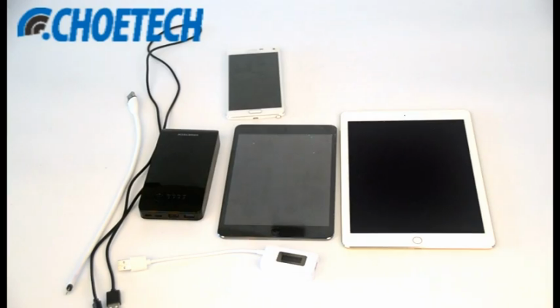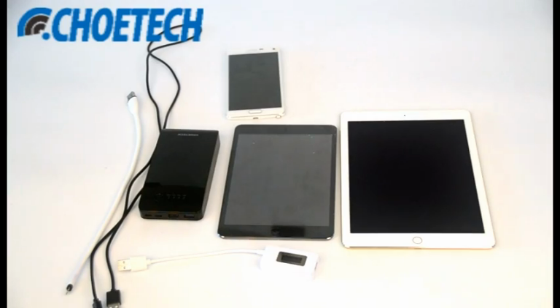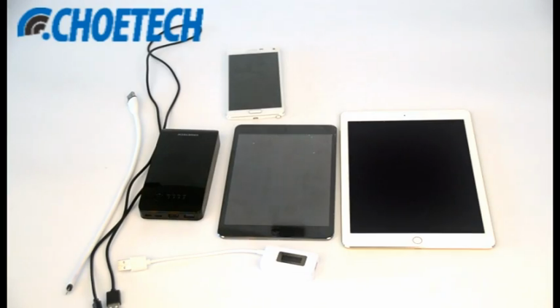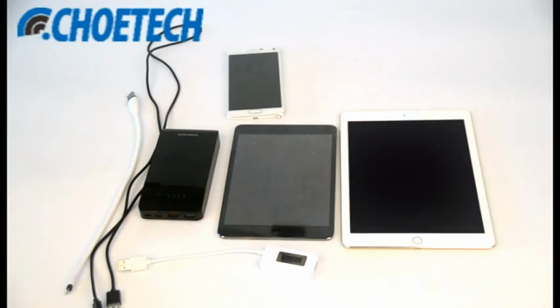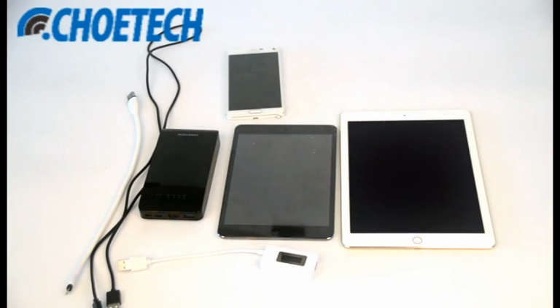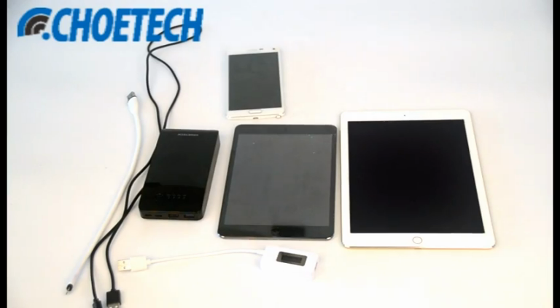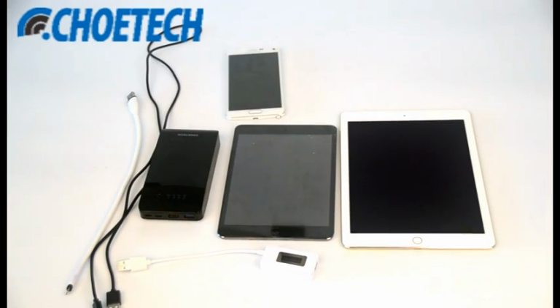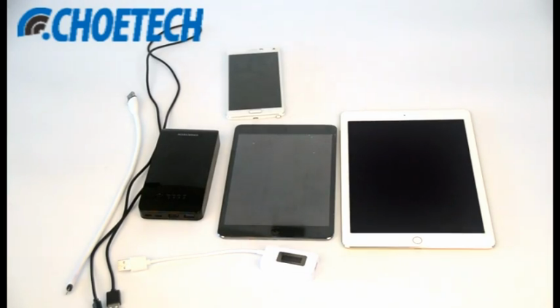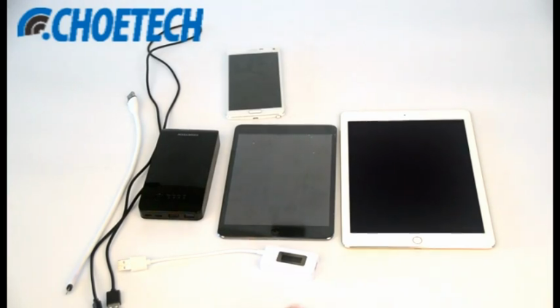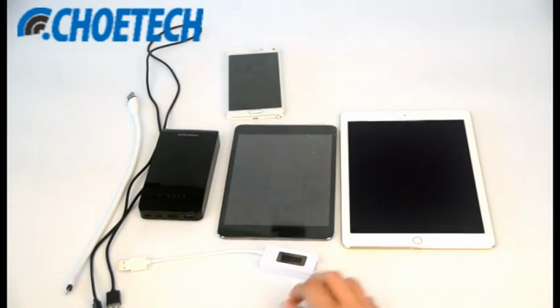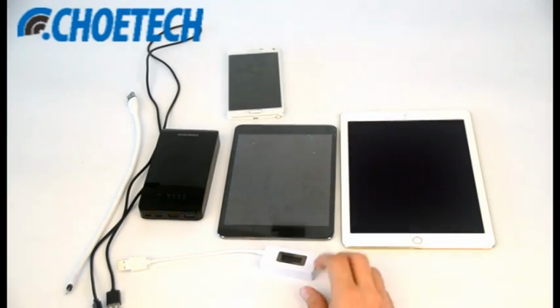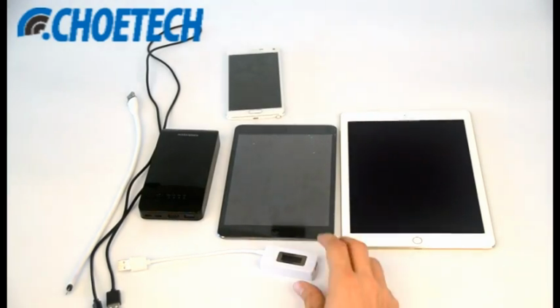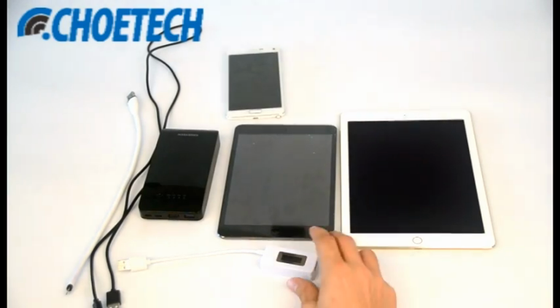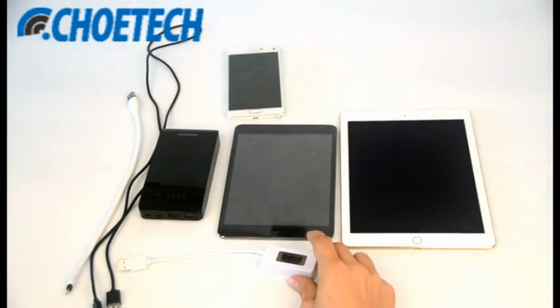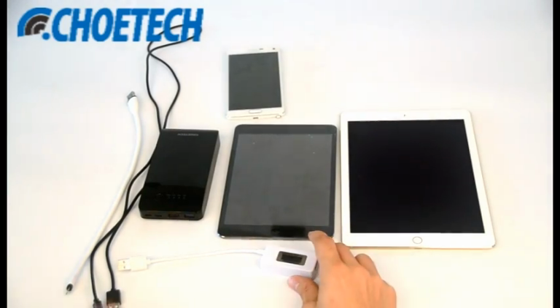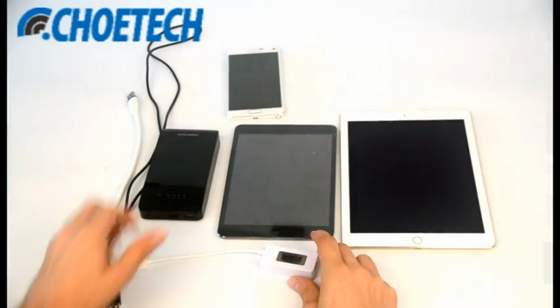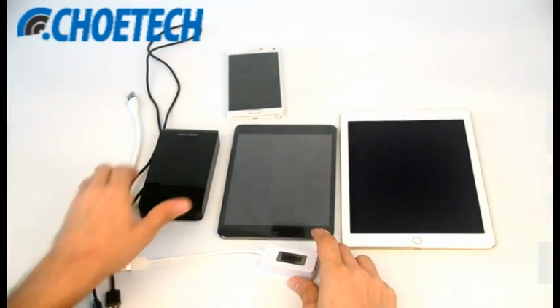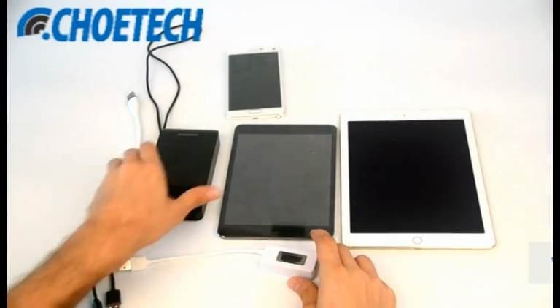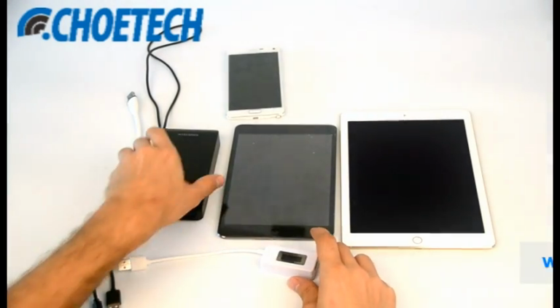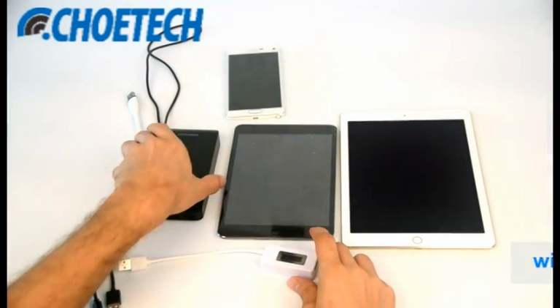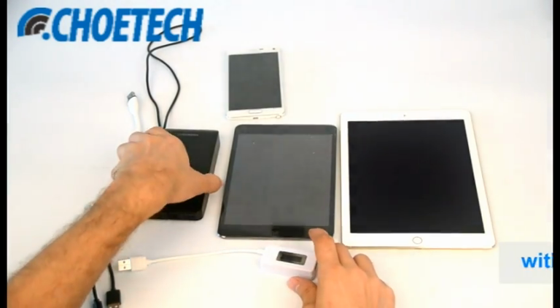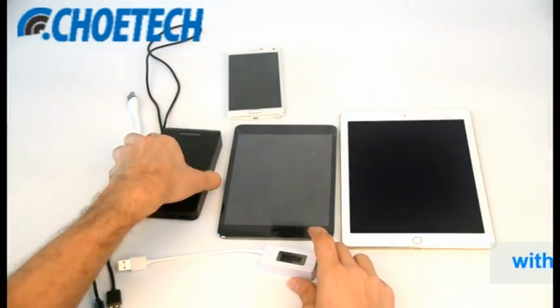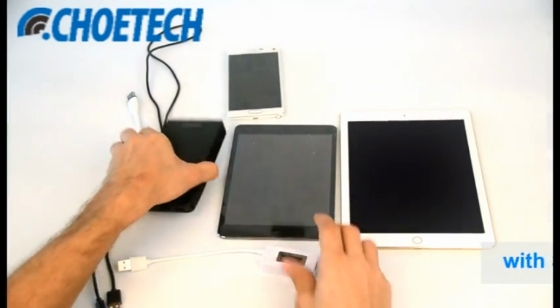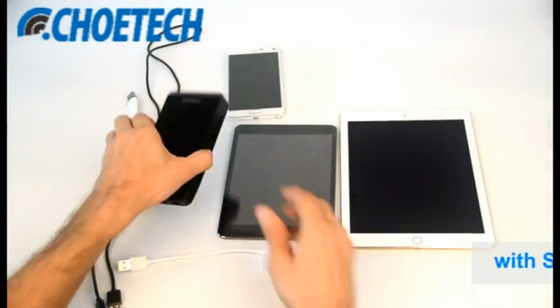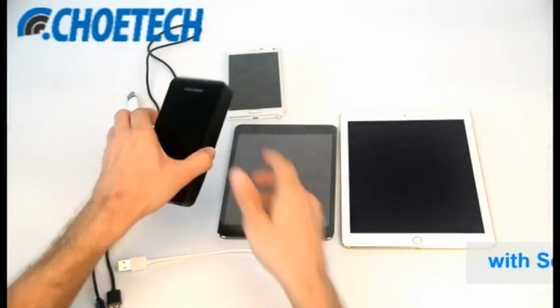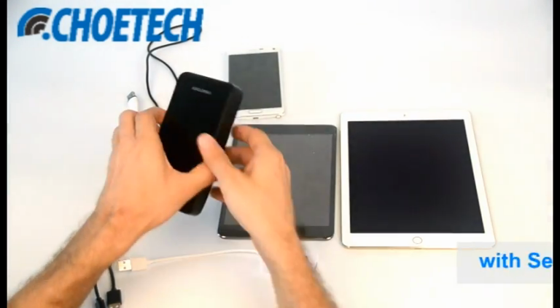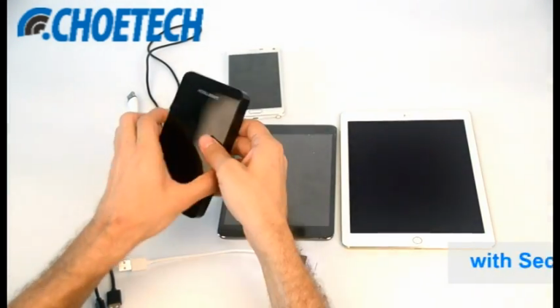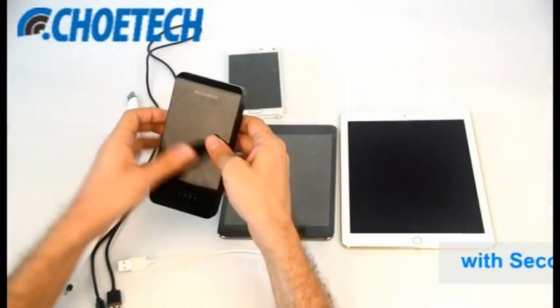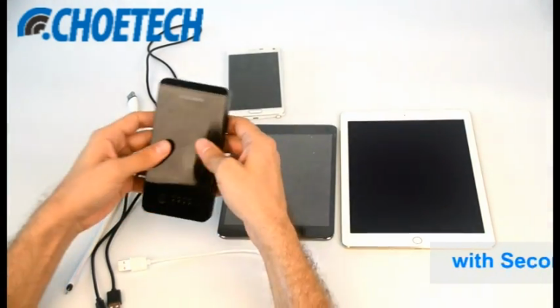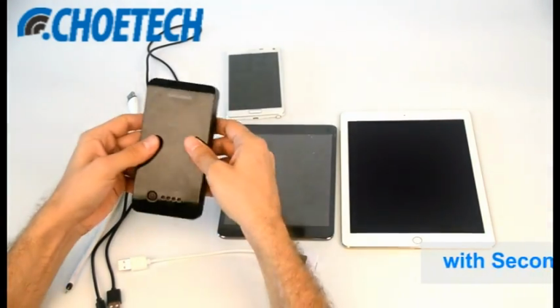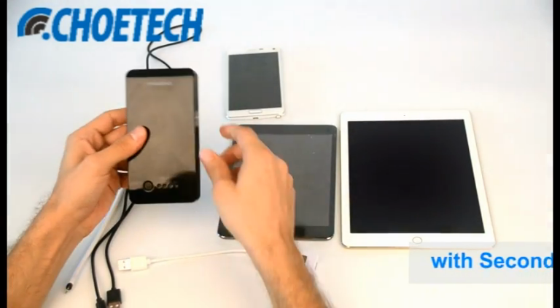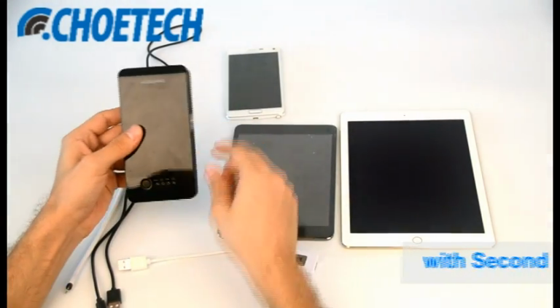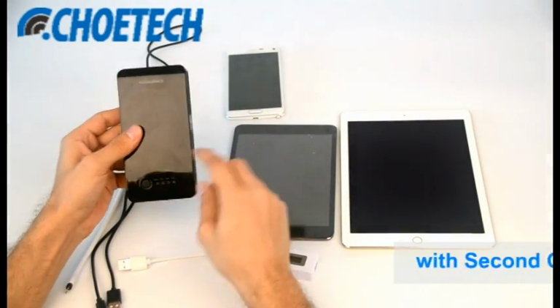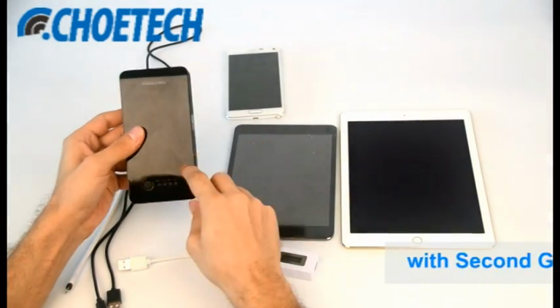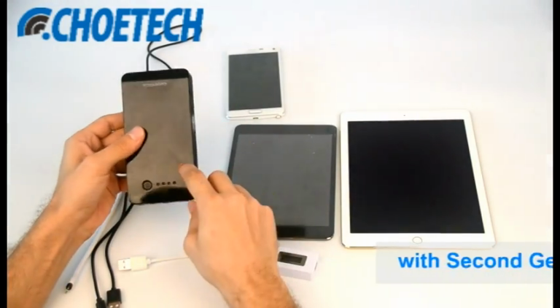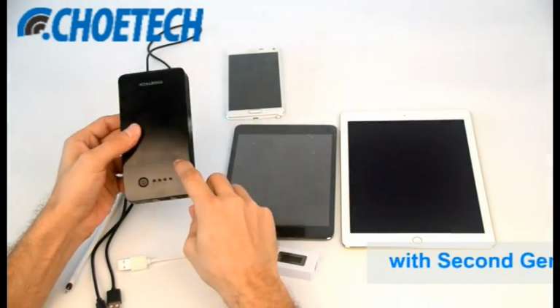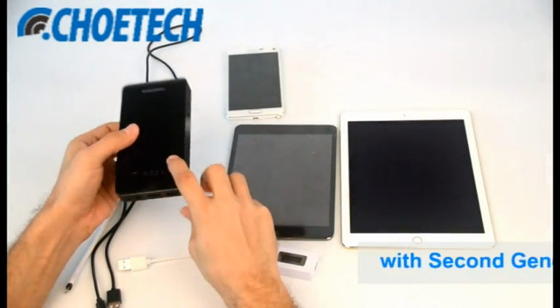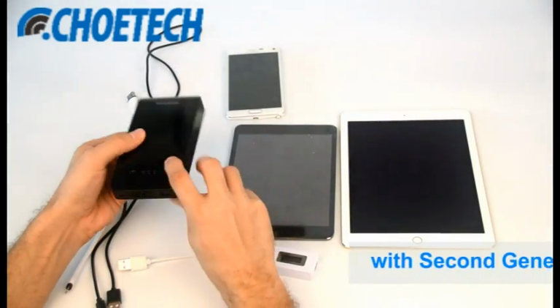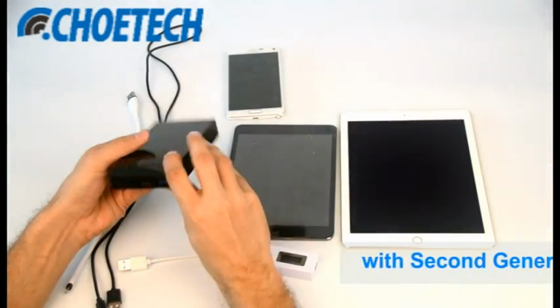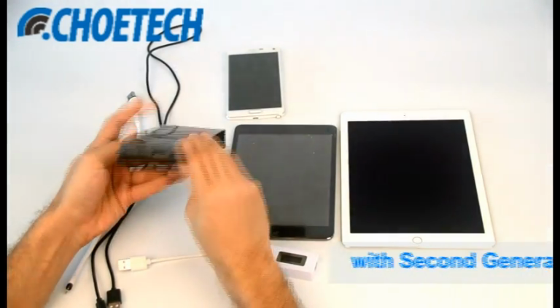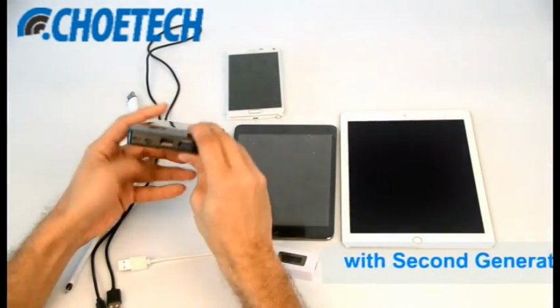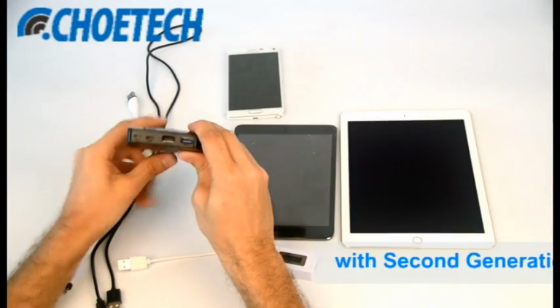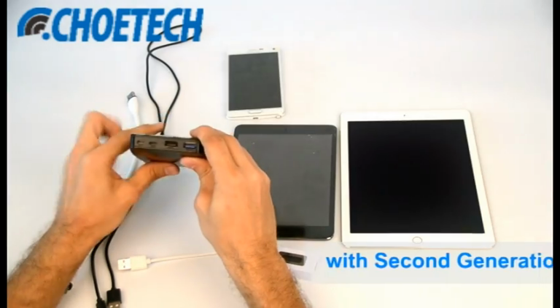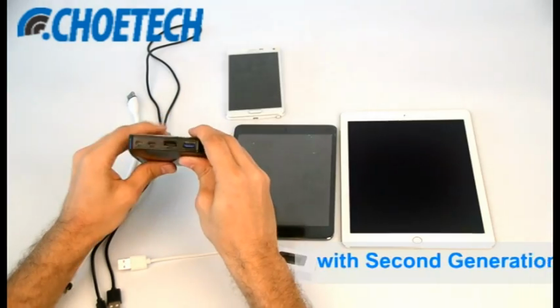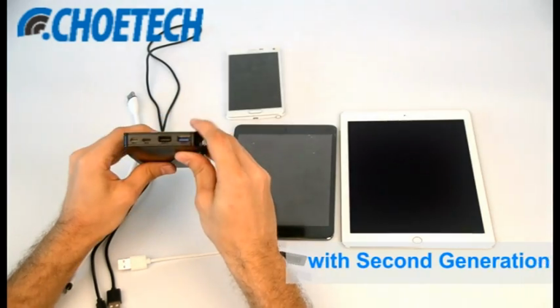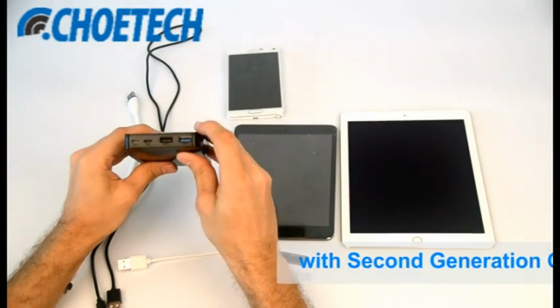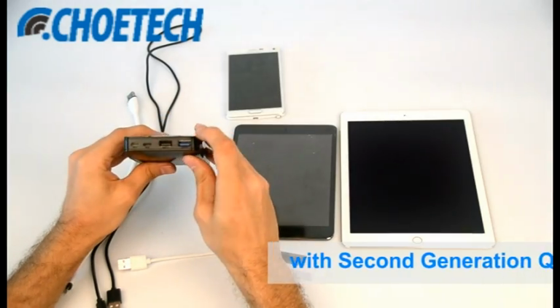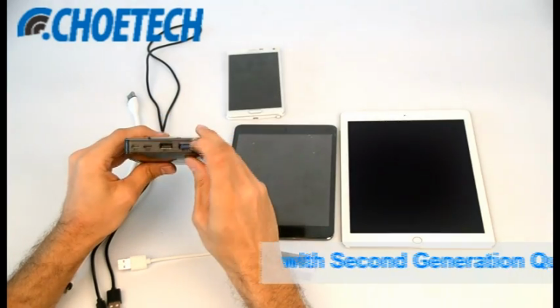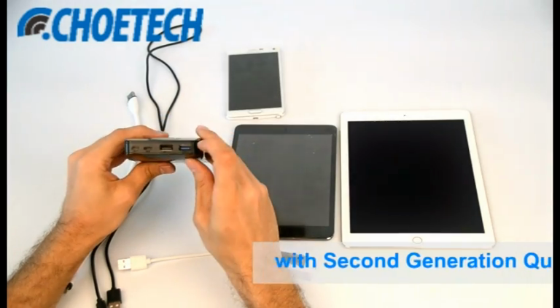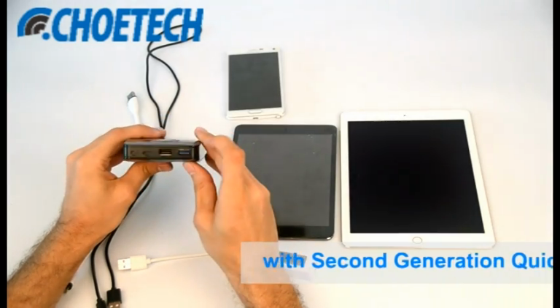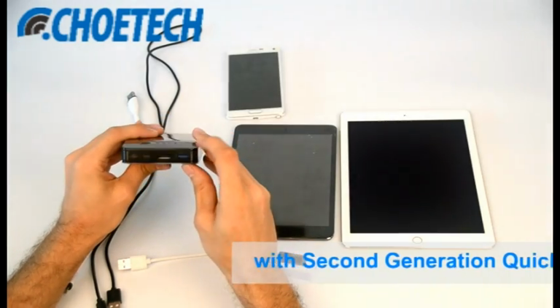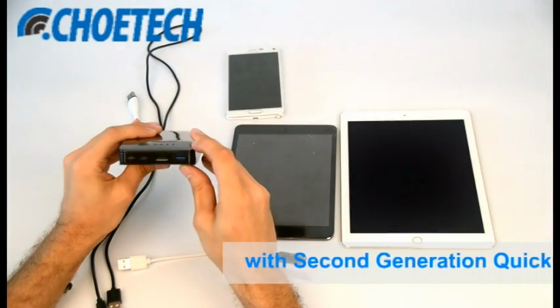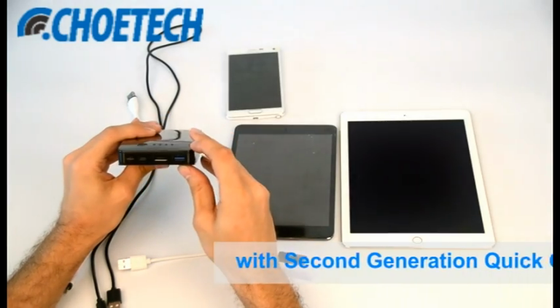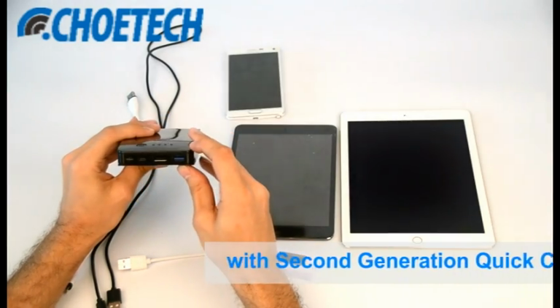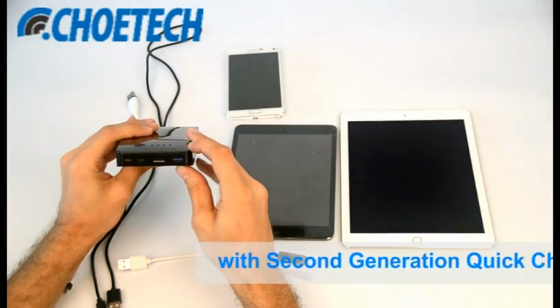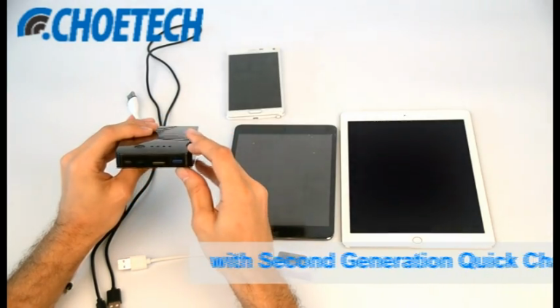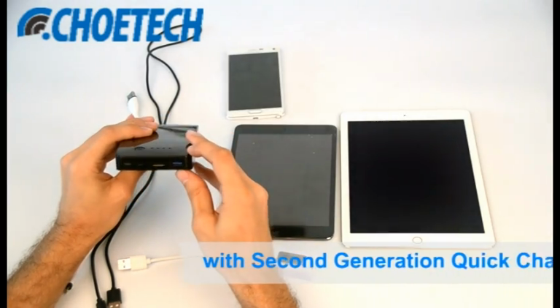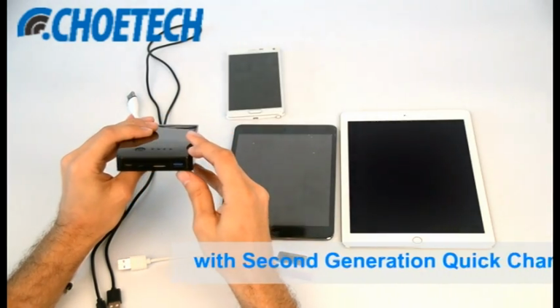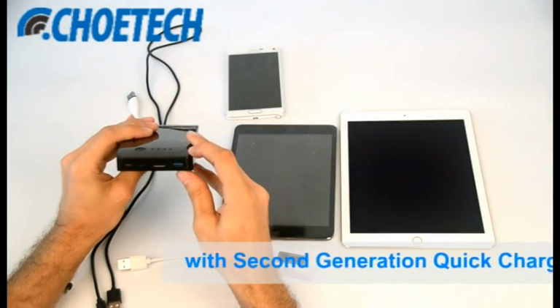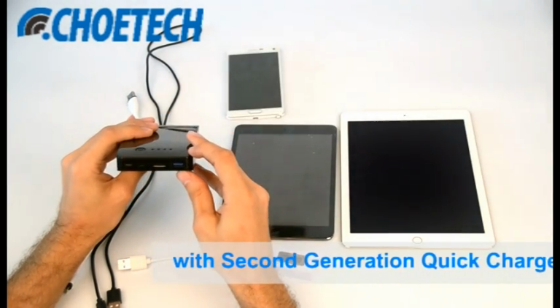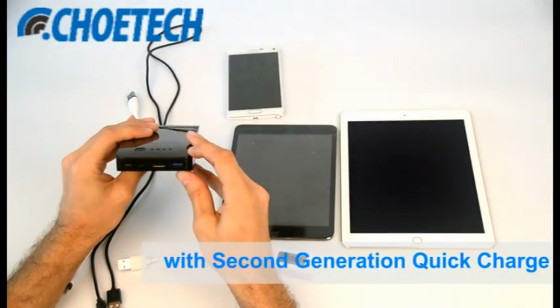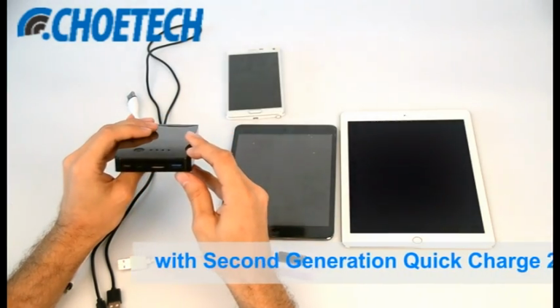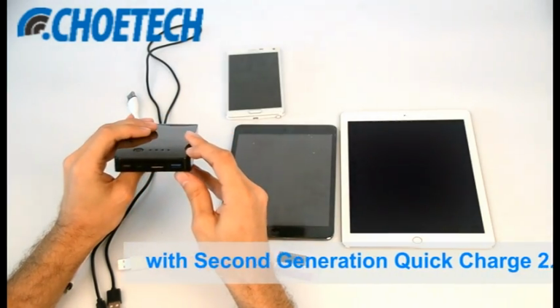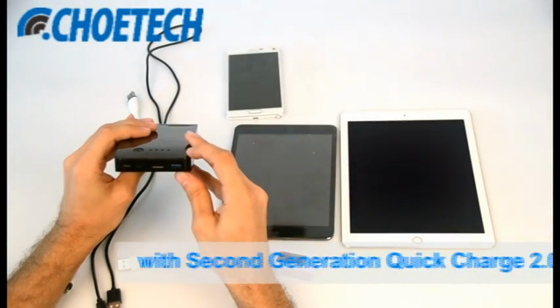Hi everyone, this is Joytech. Today we are going to test our new product, the Joytech power bank, that is powered by second generation Quick Charge 2.0 technology.